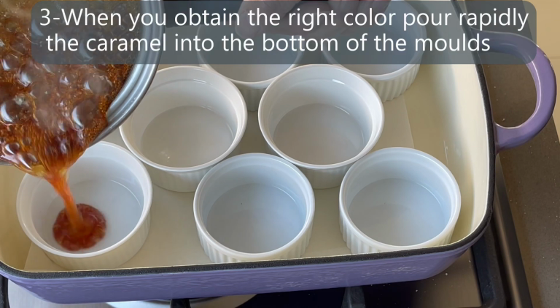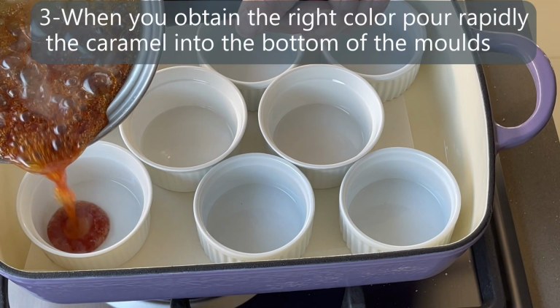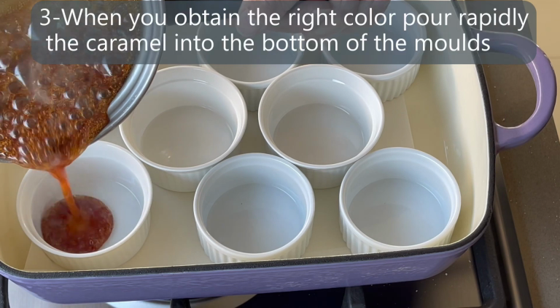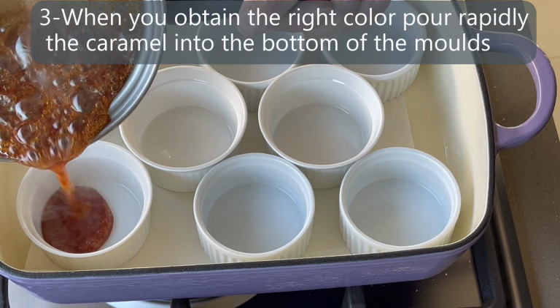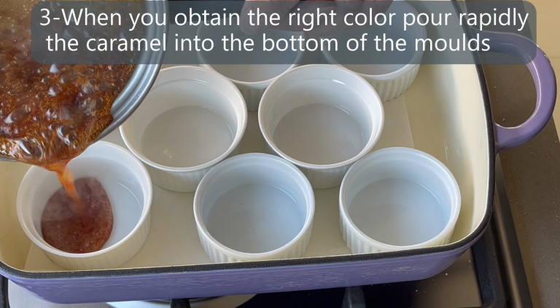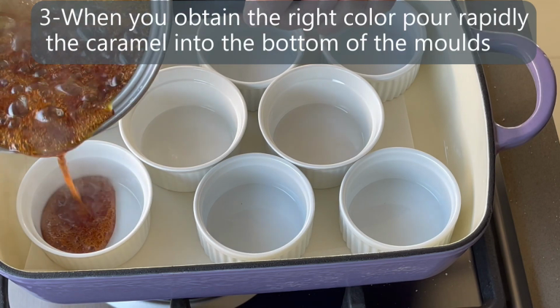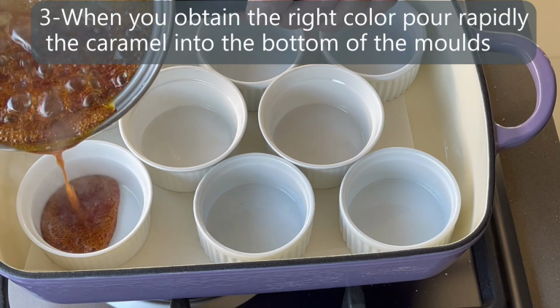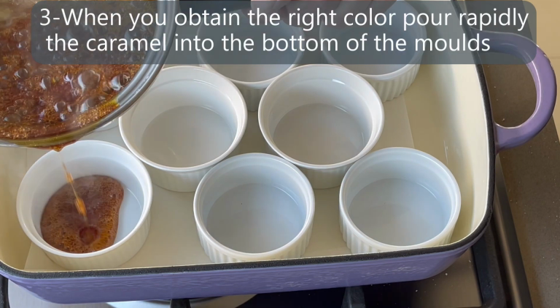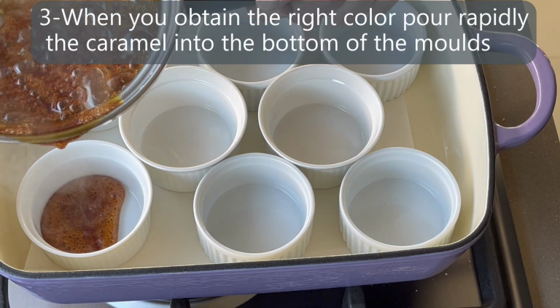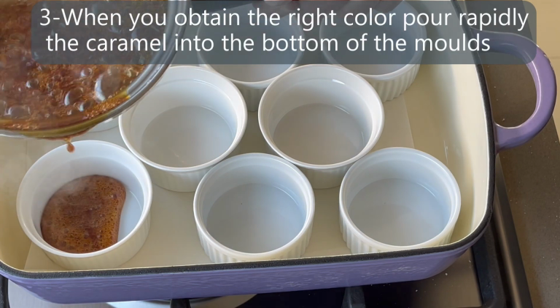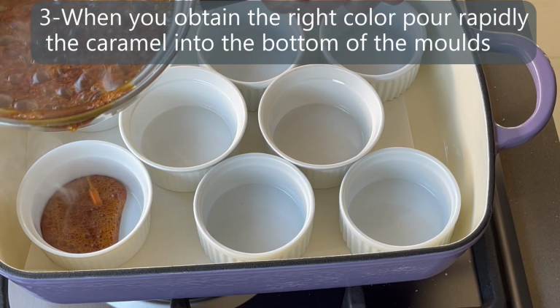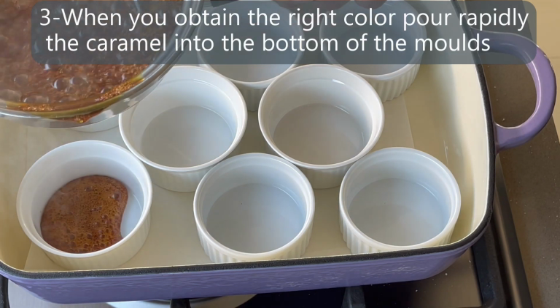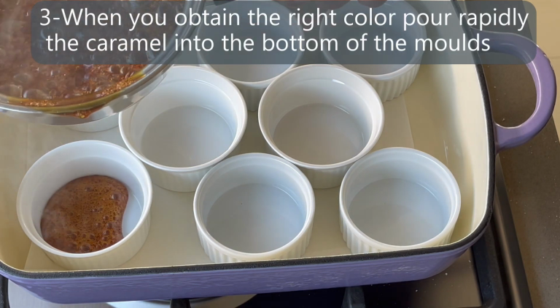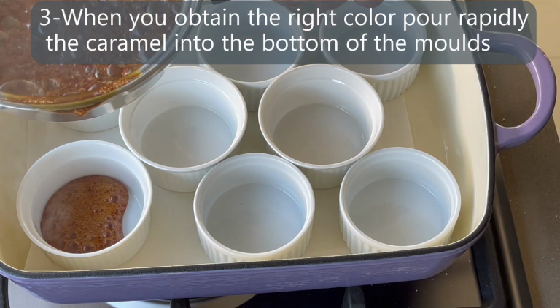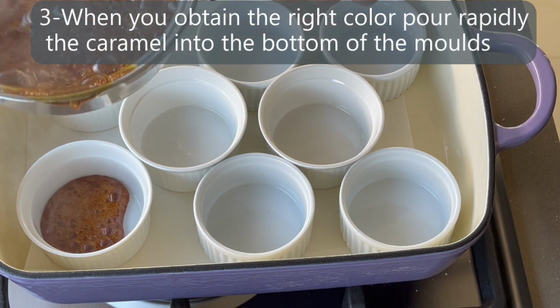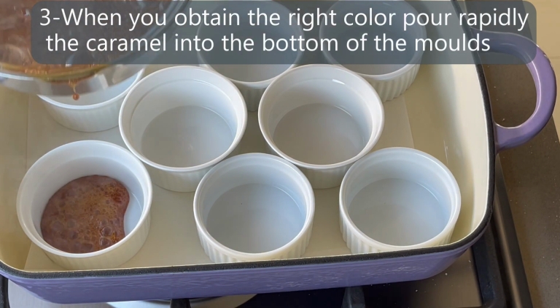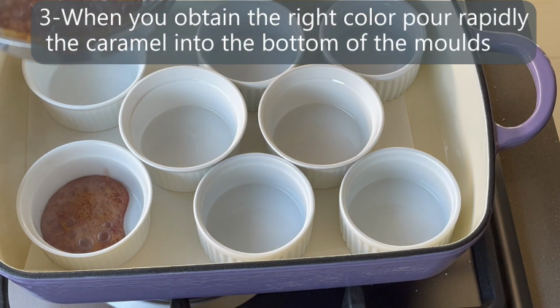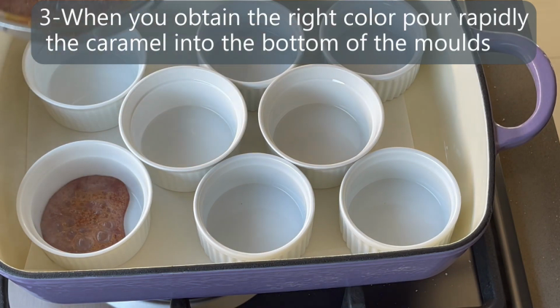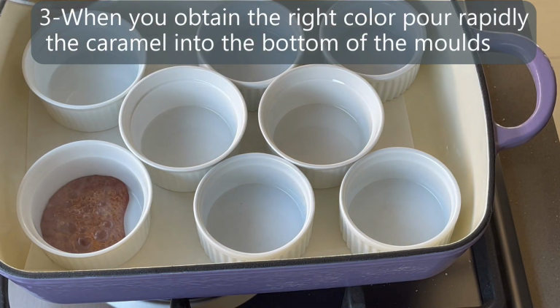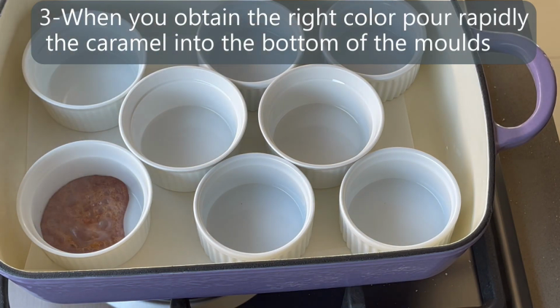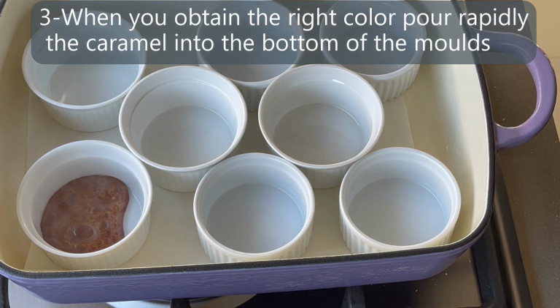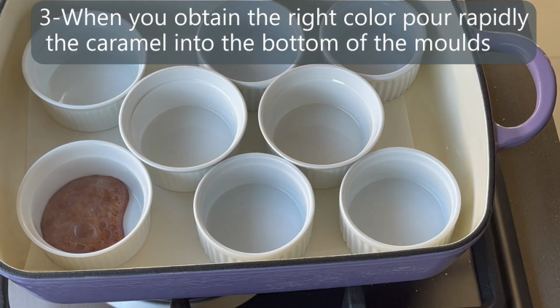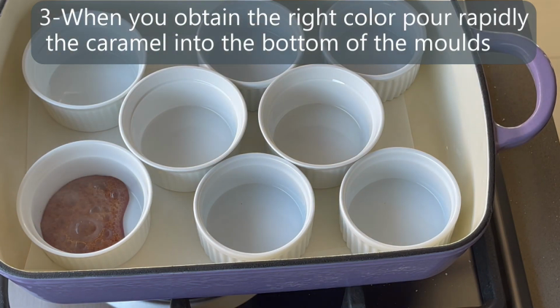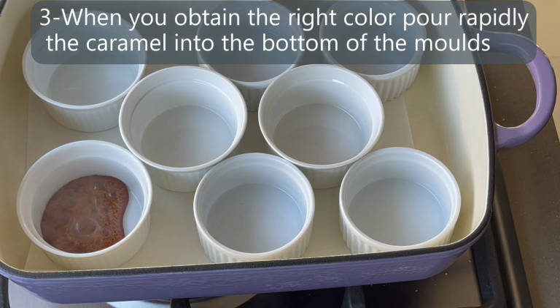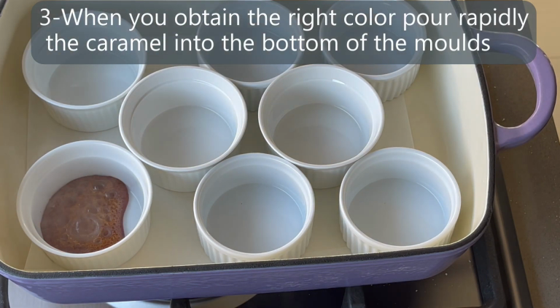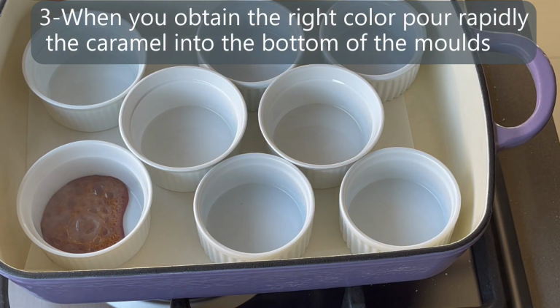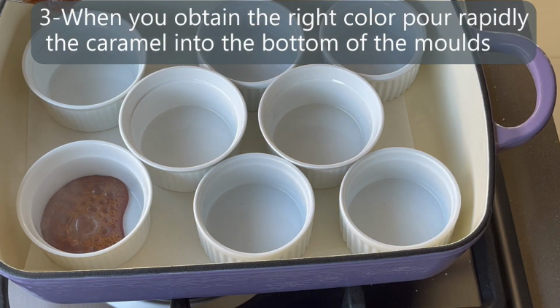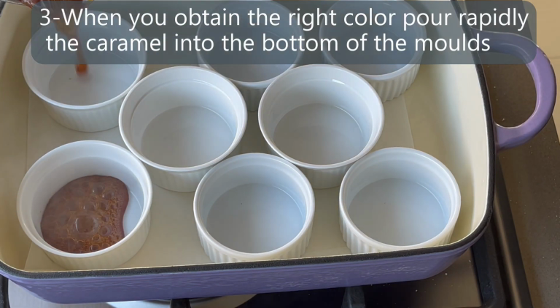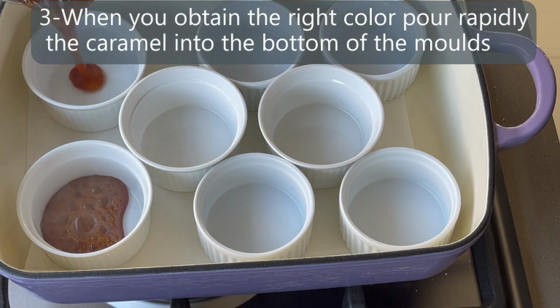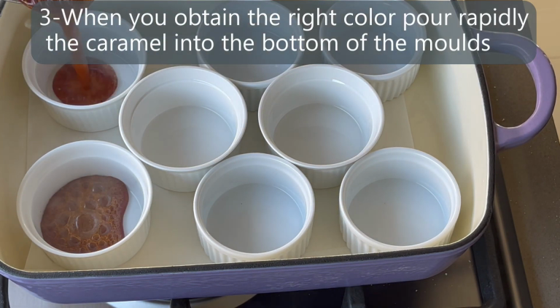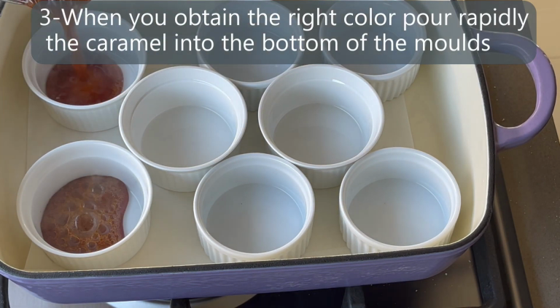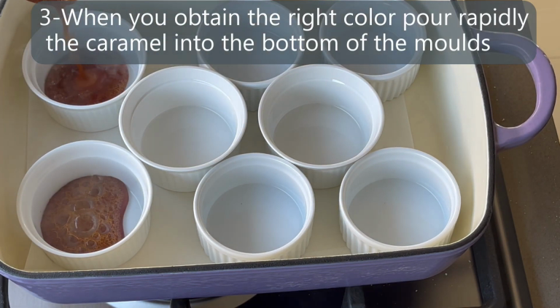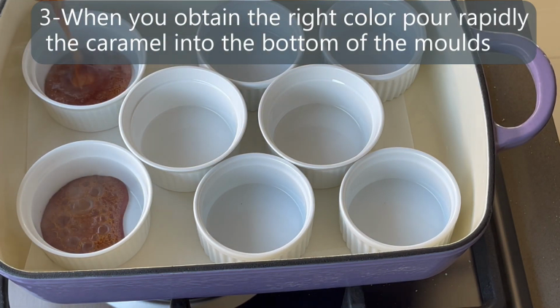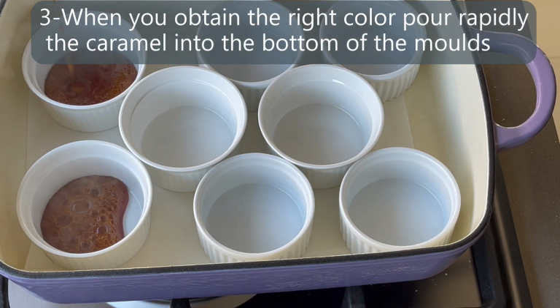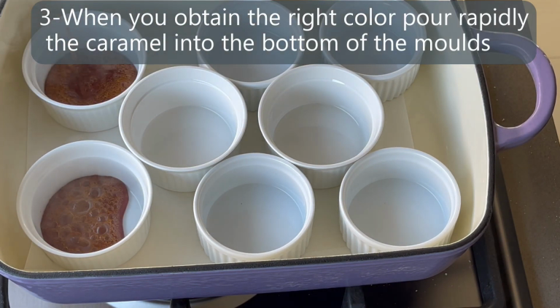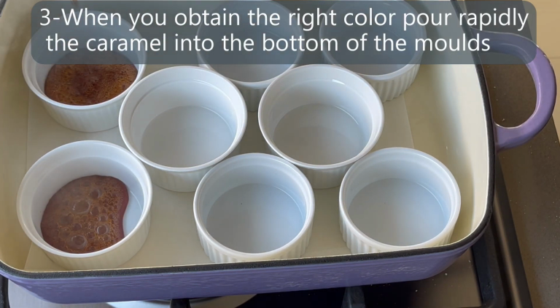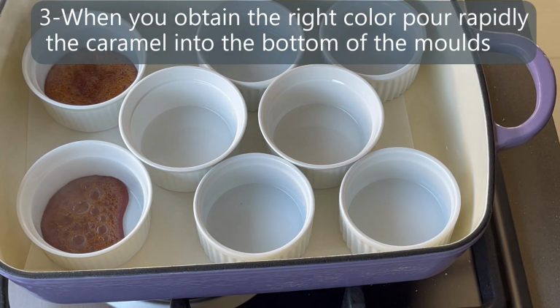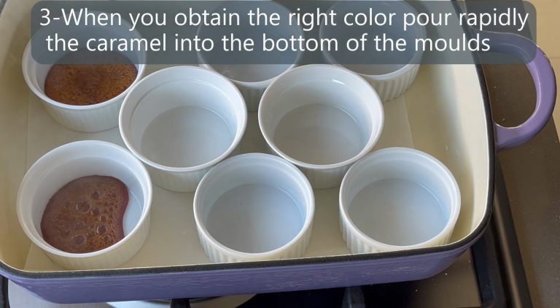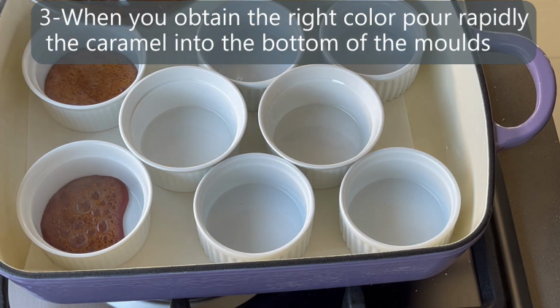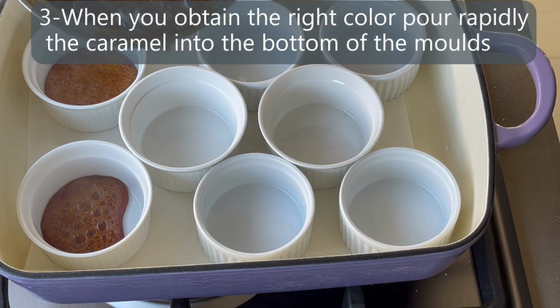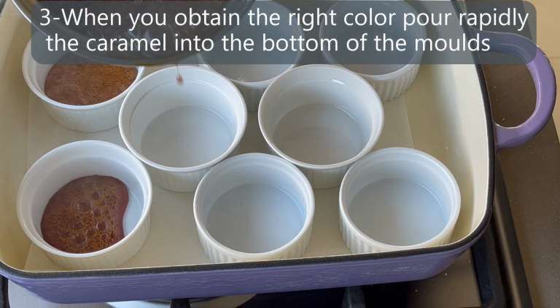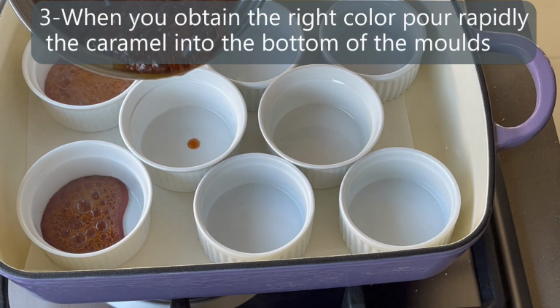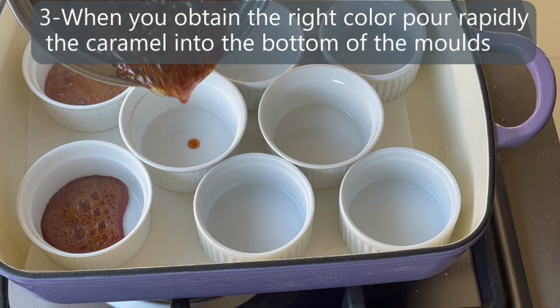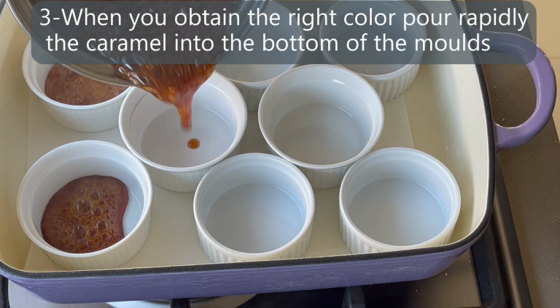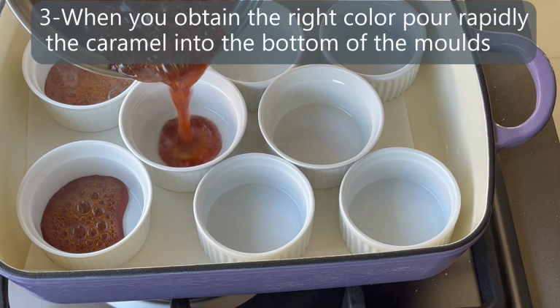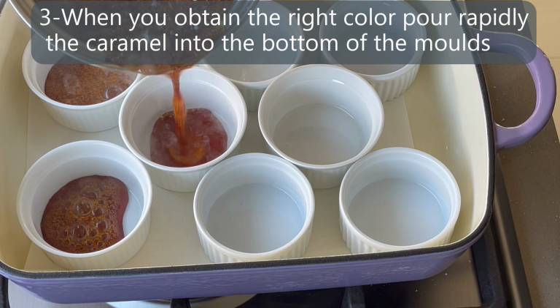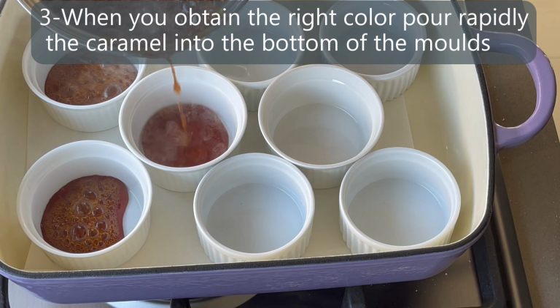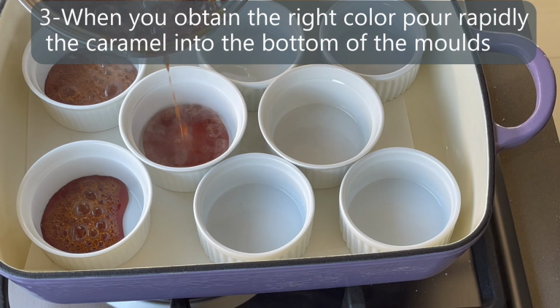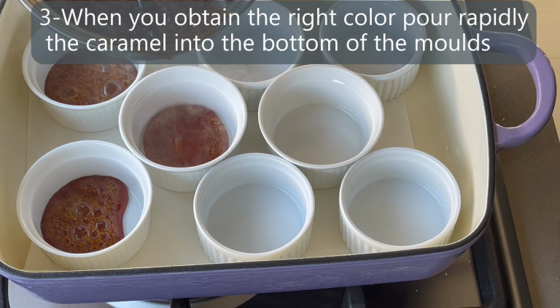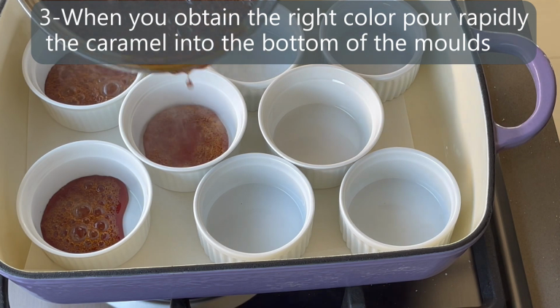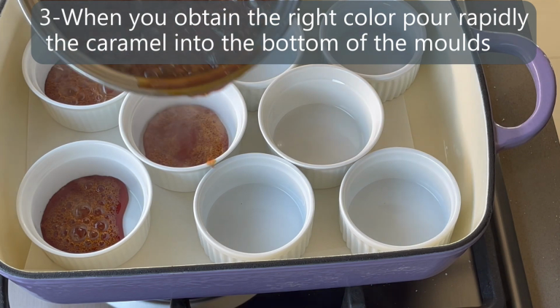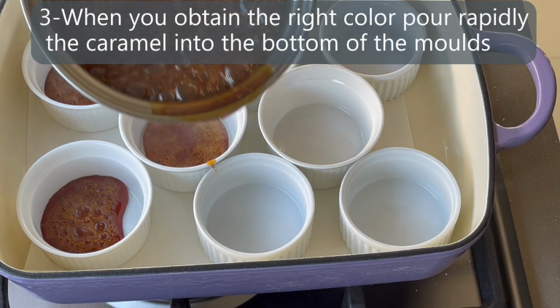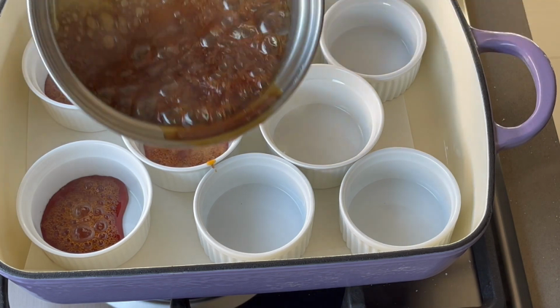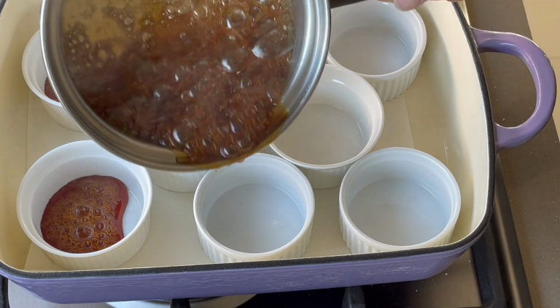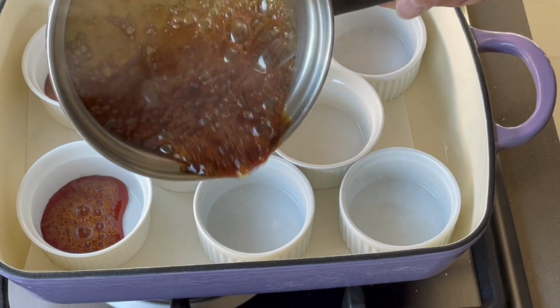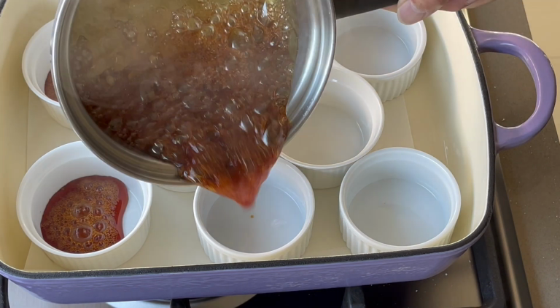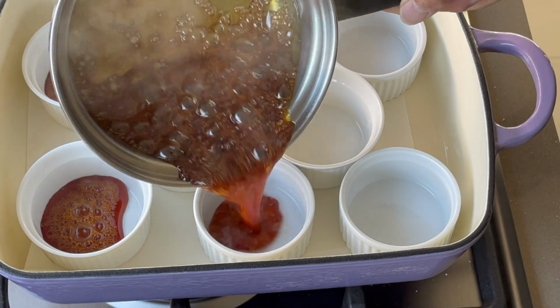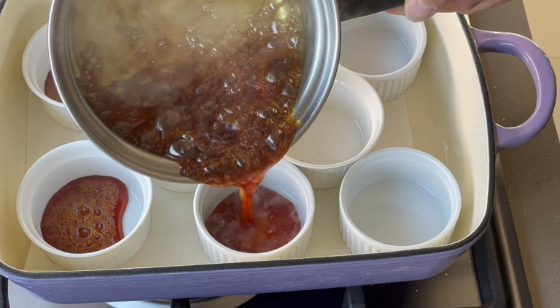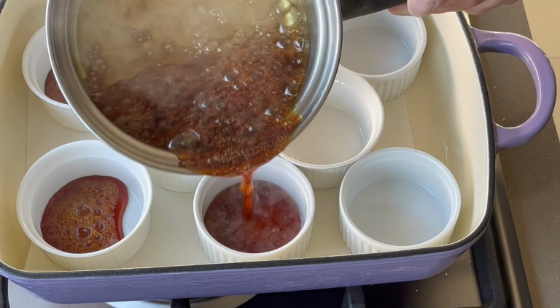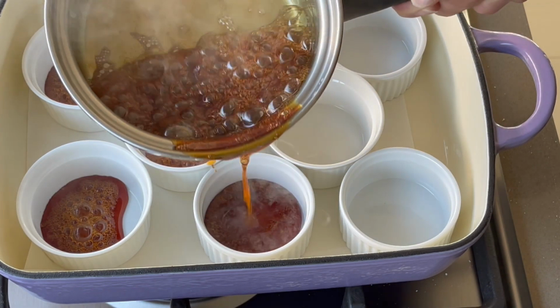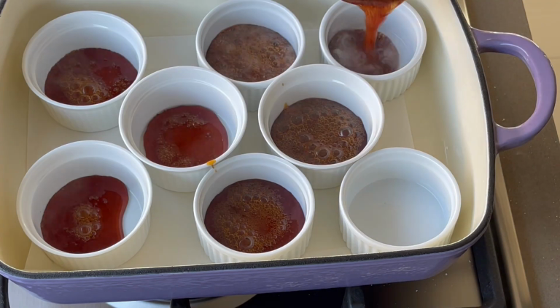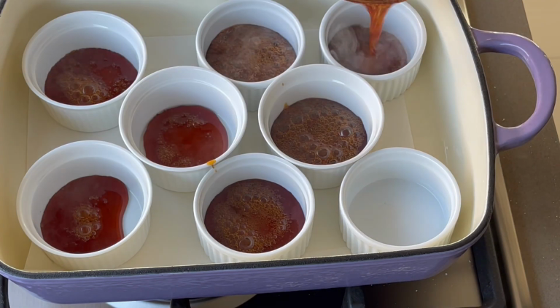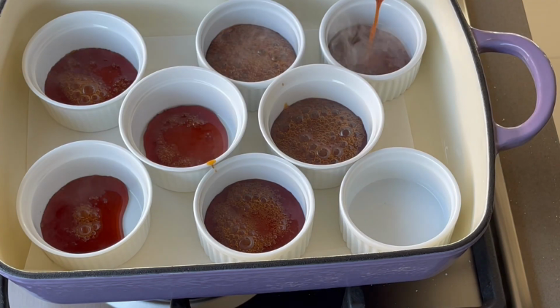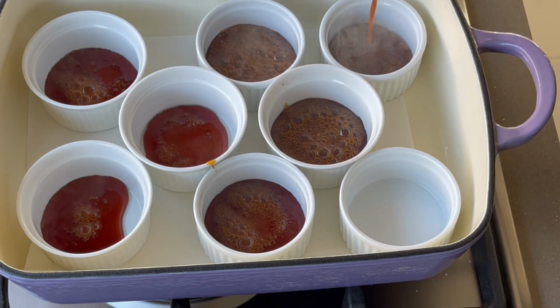As soon as the caramel is ready, pour it into the molds and let it cool down.